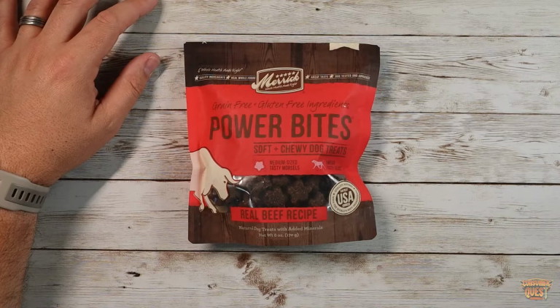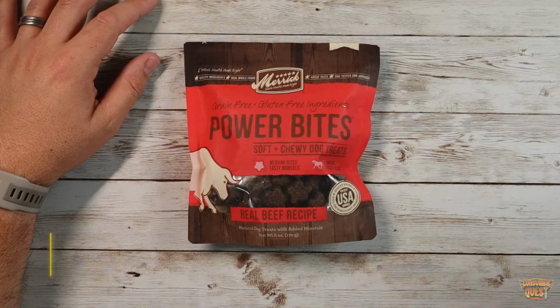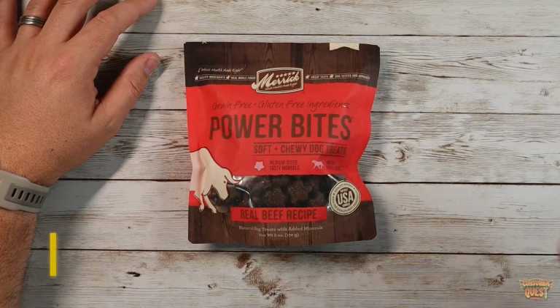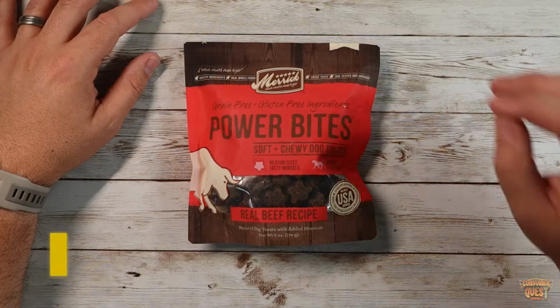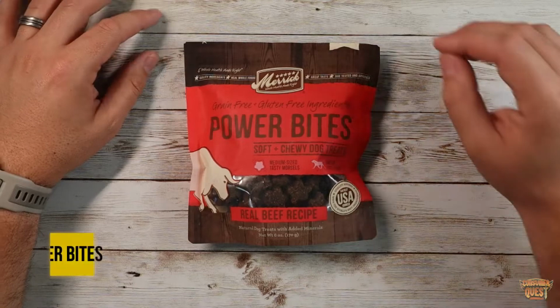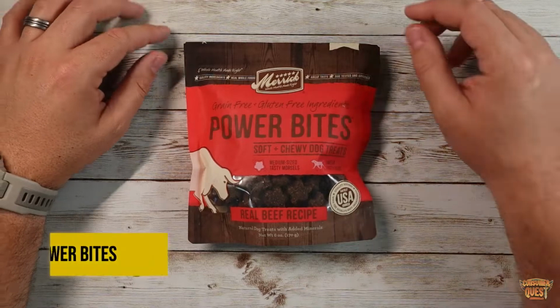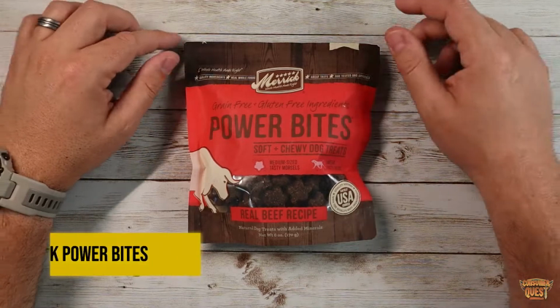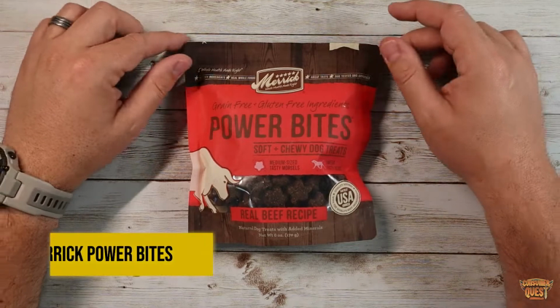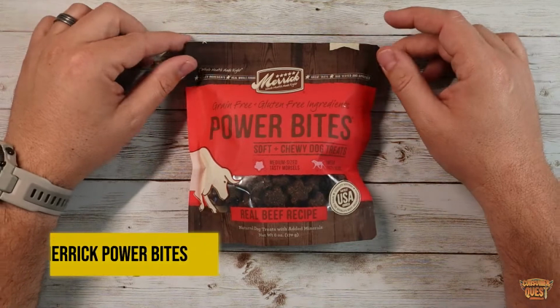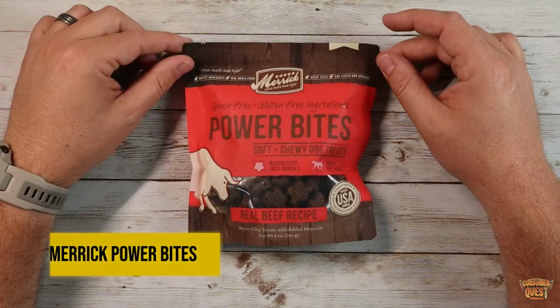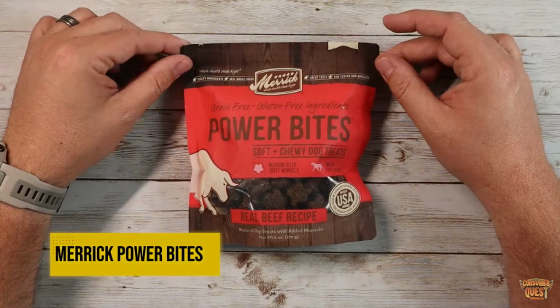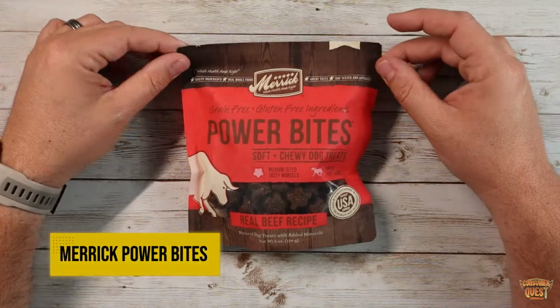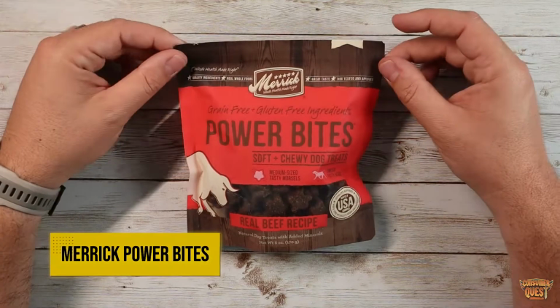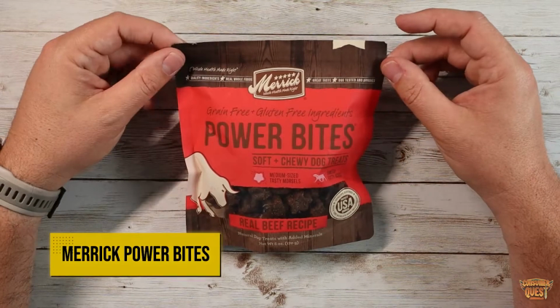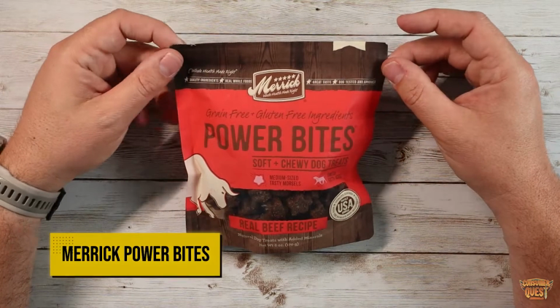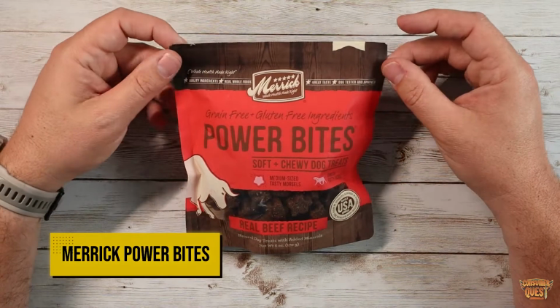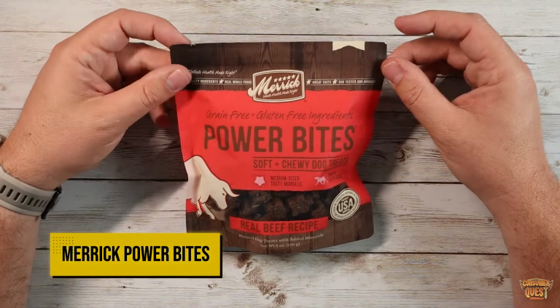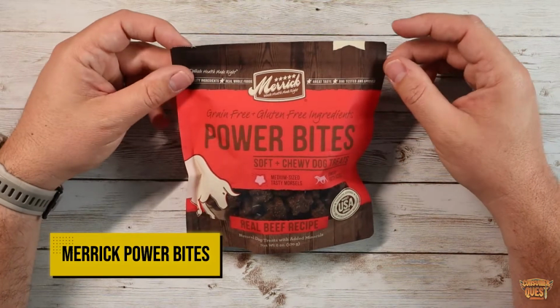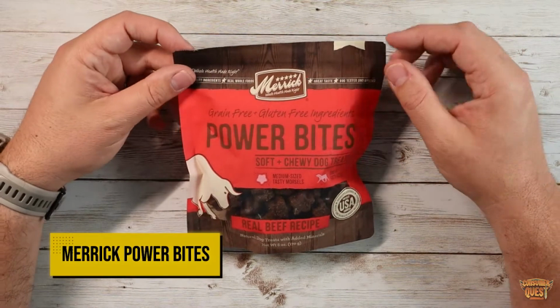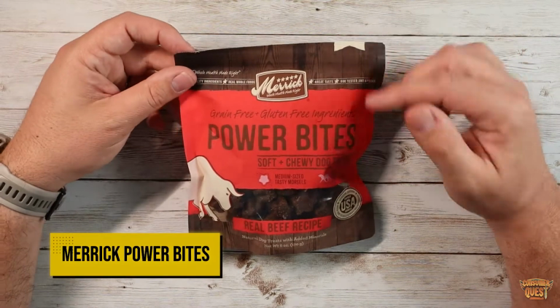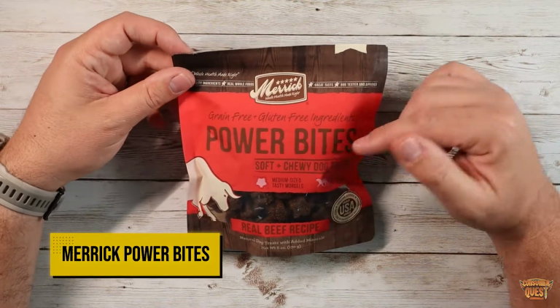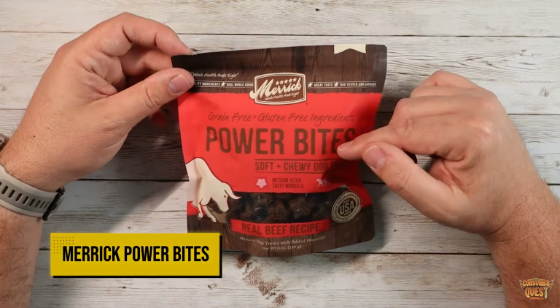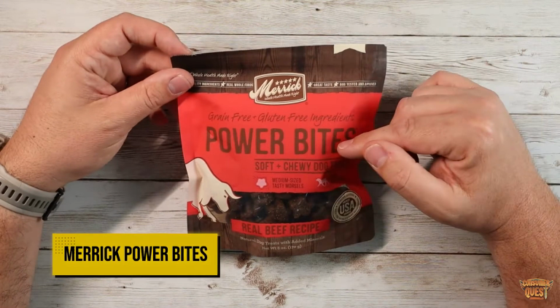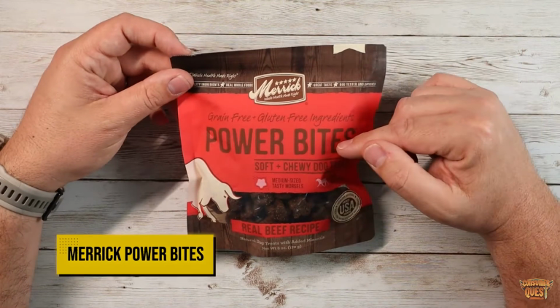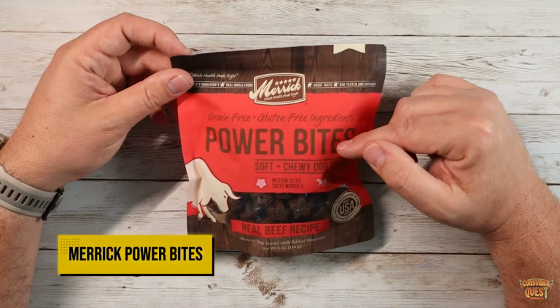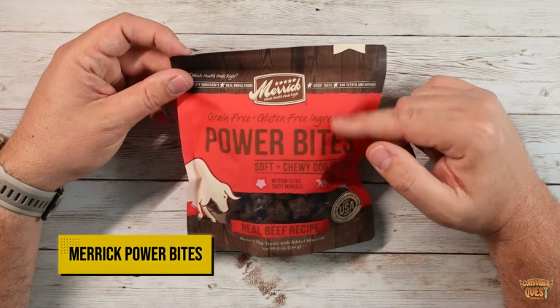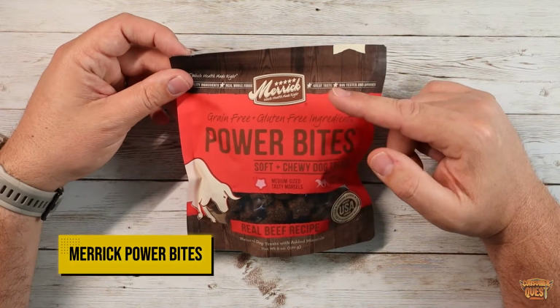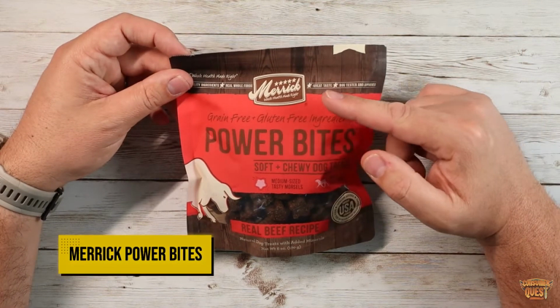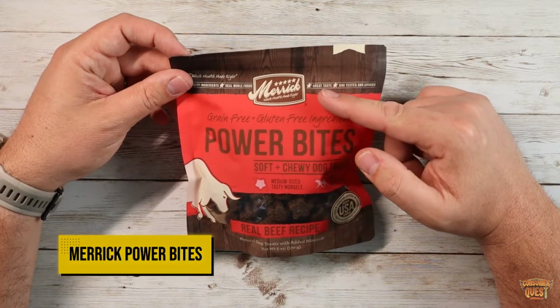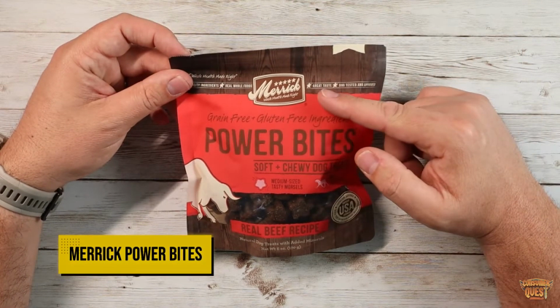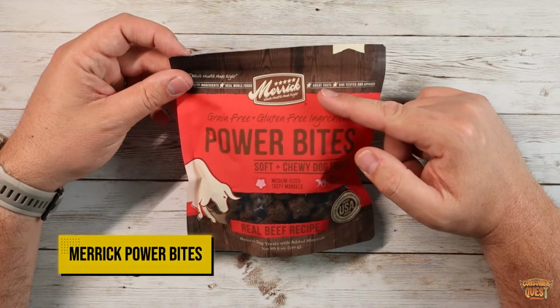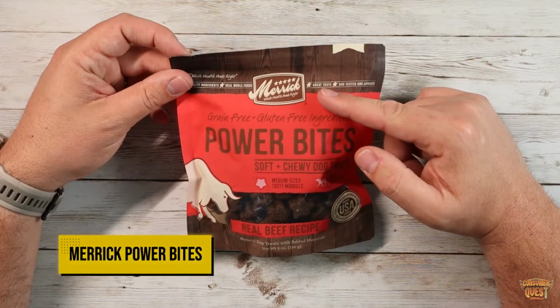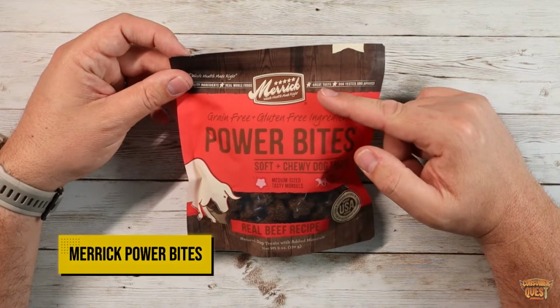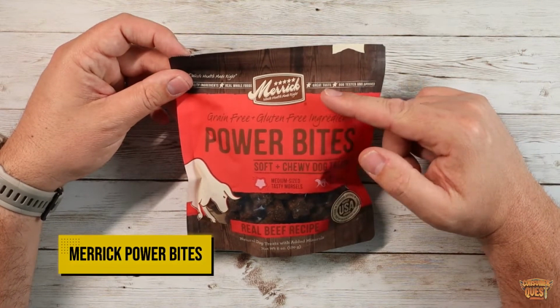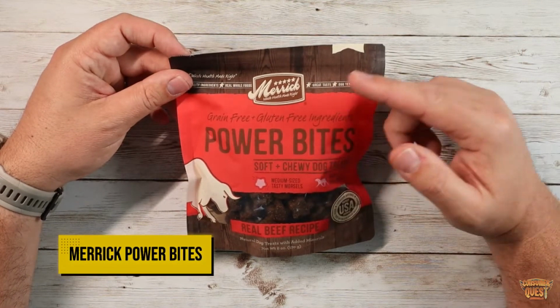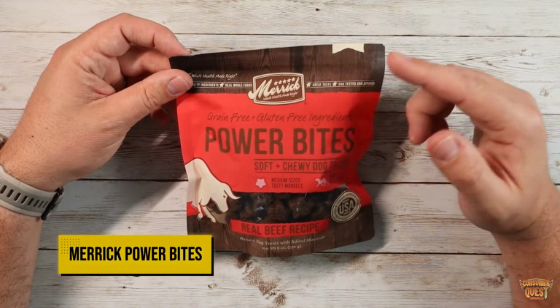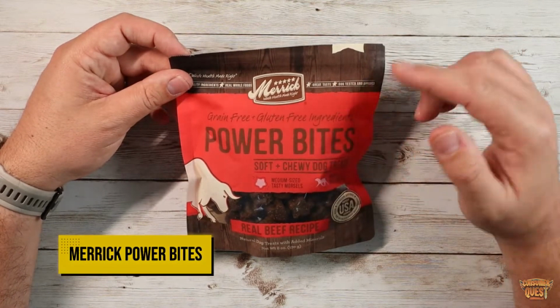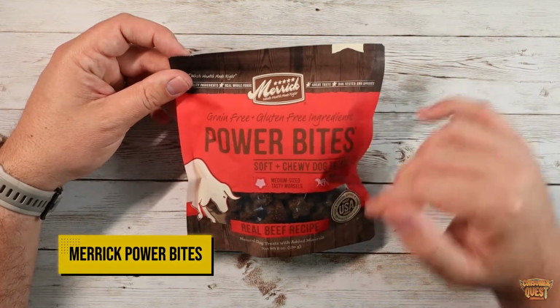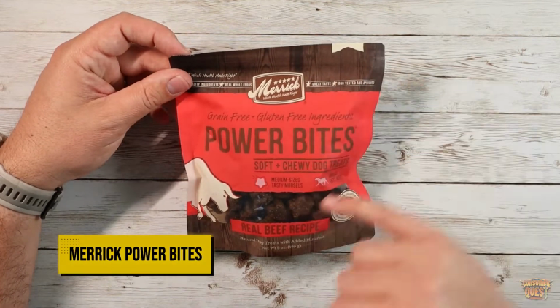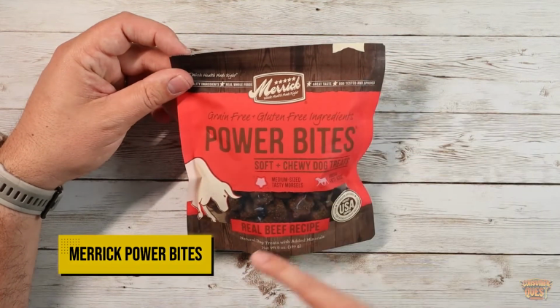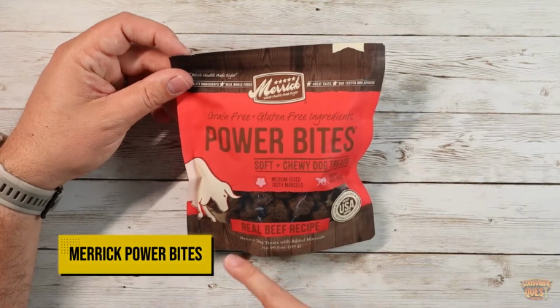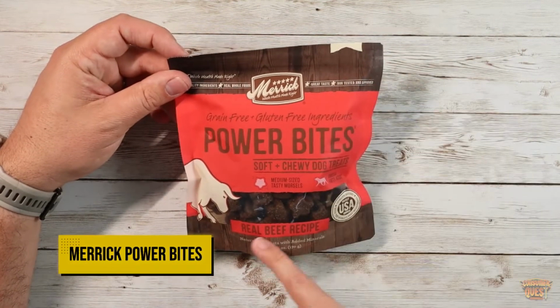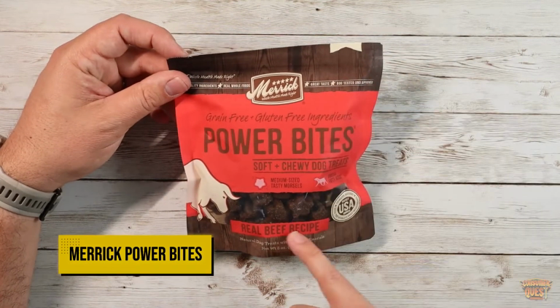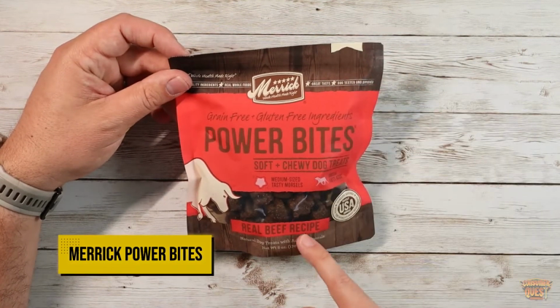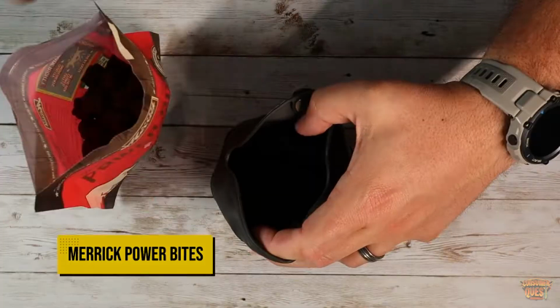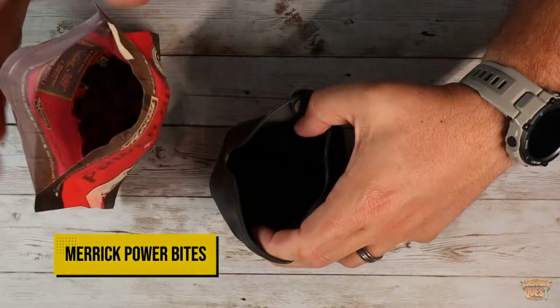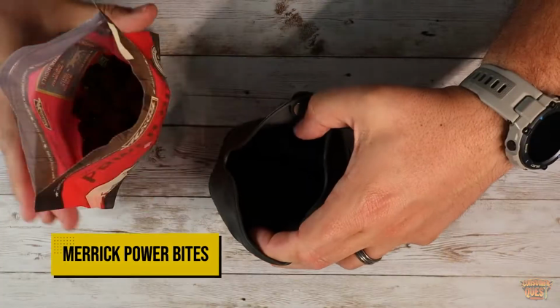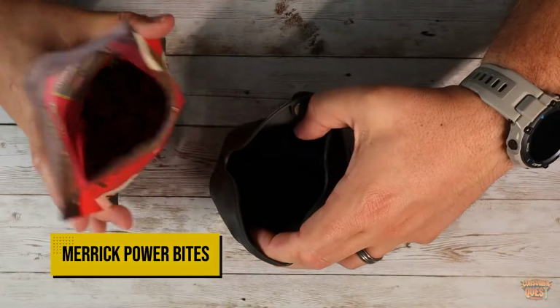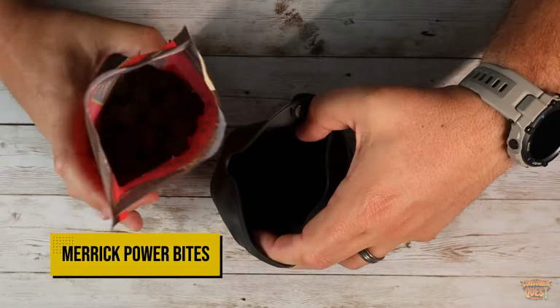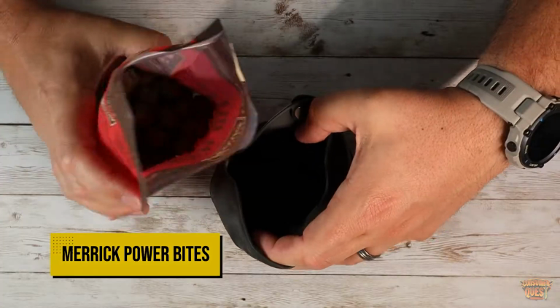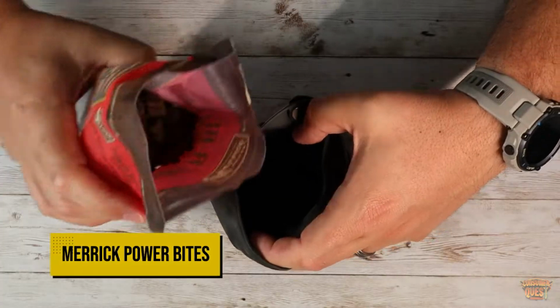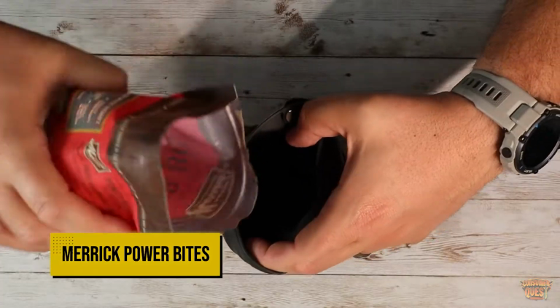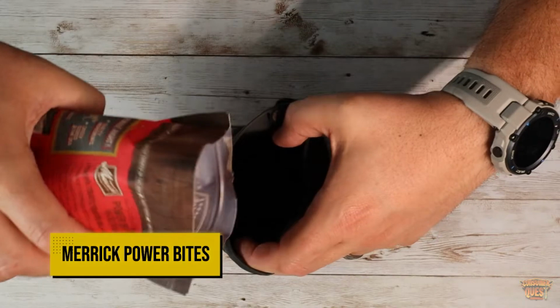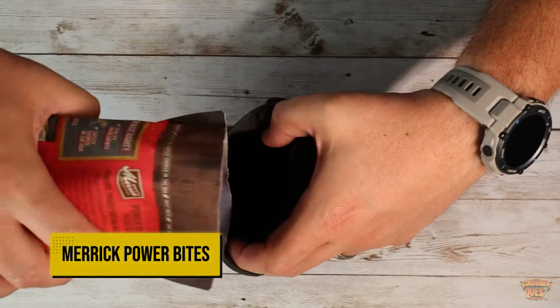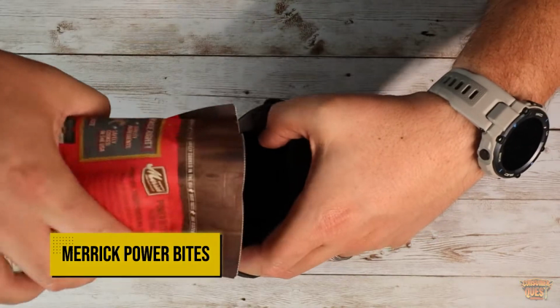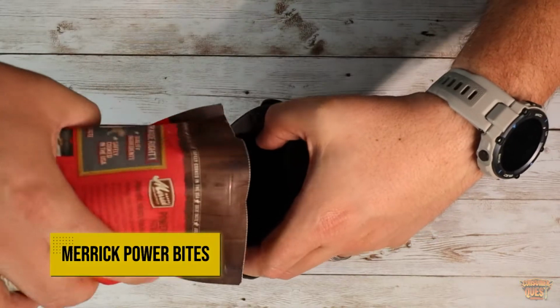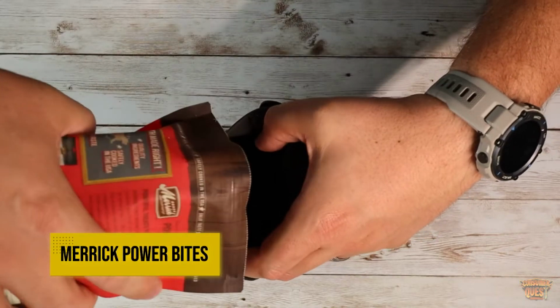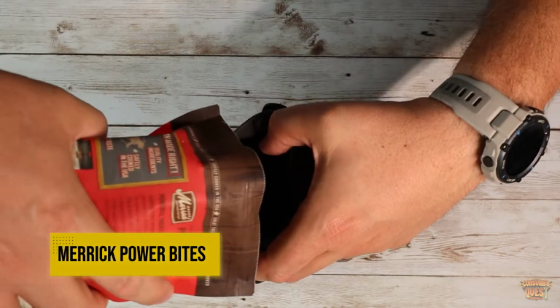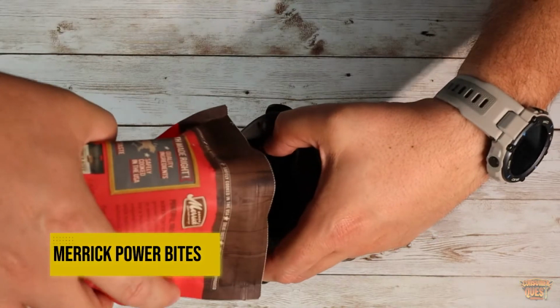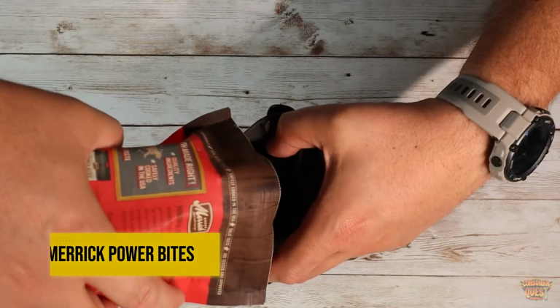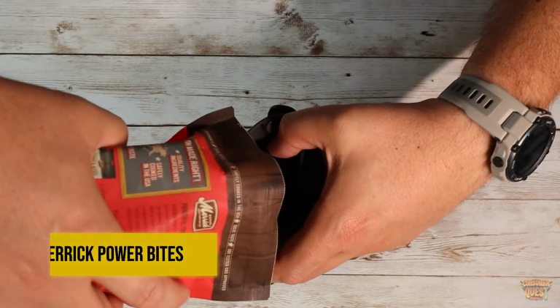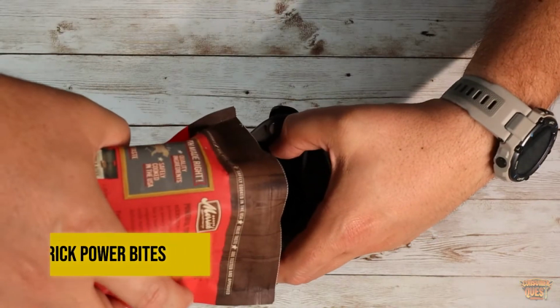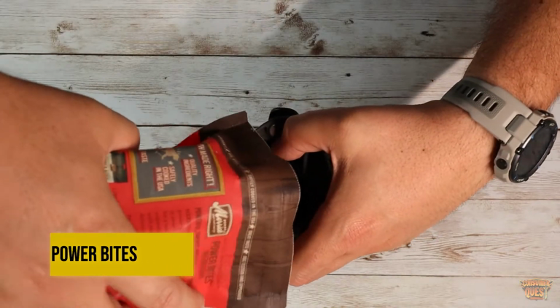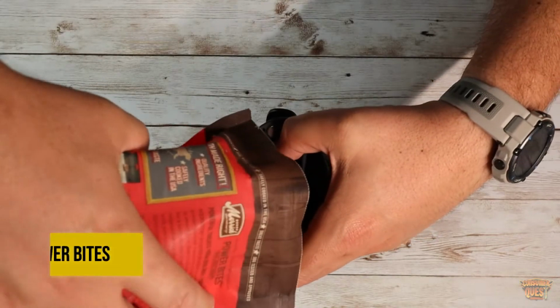What is going on guys? Today I want to show you these Power Bites by Merrick. These are real beef recipe soft chewy dog treats.